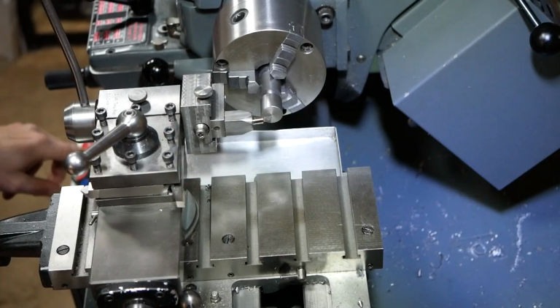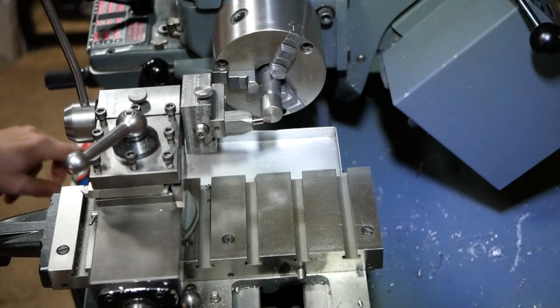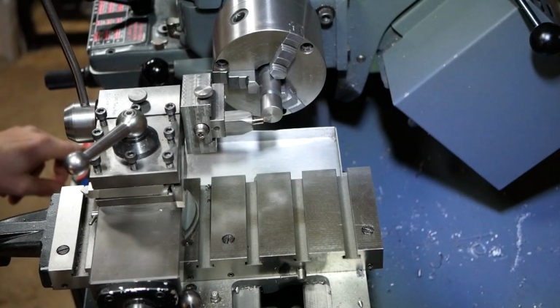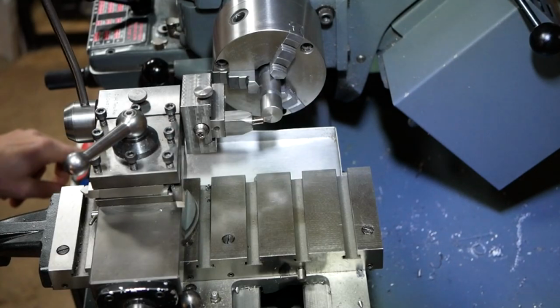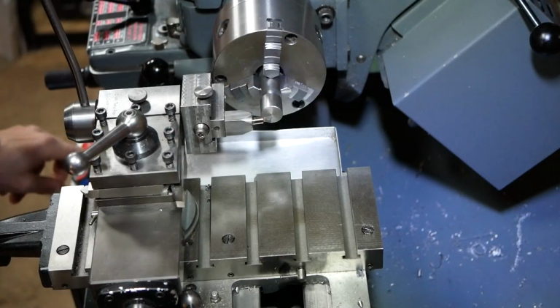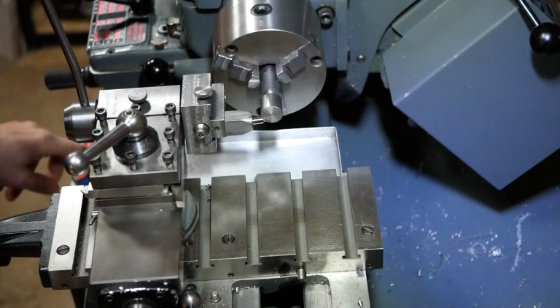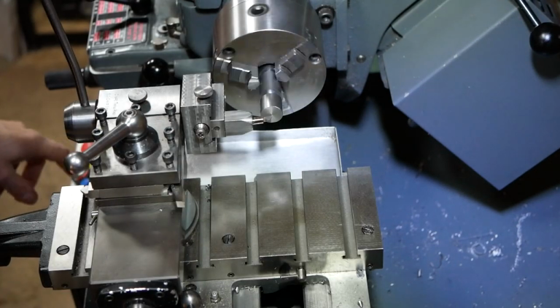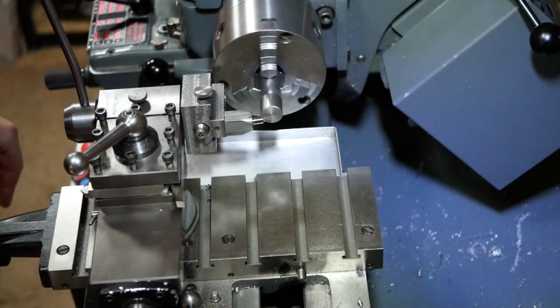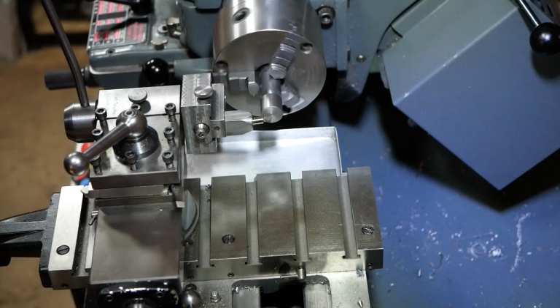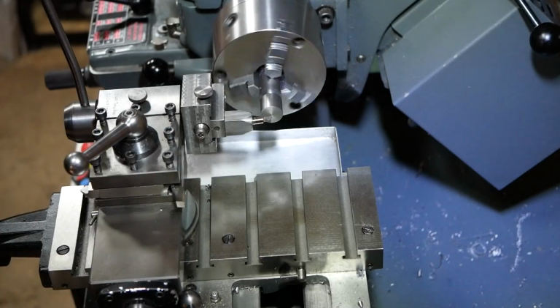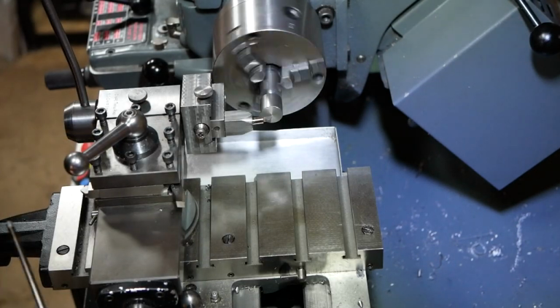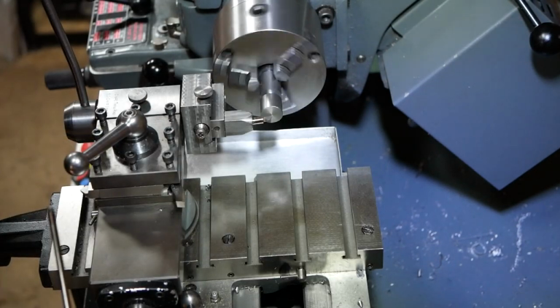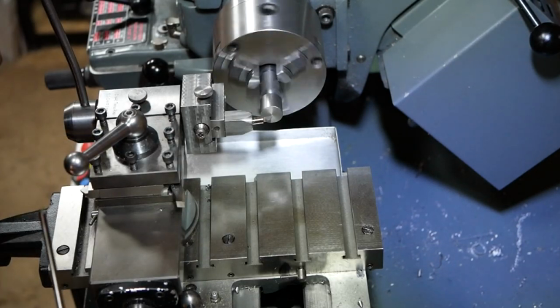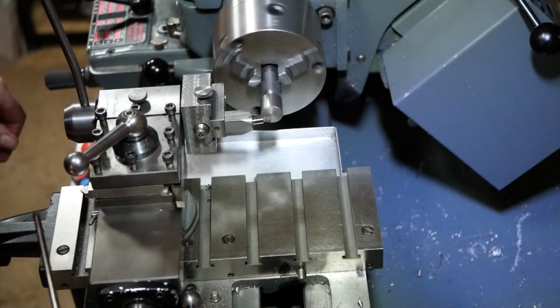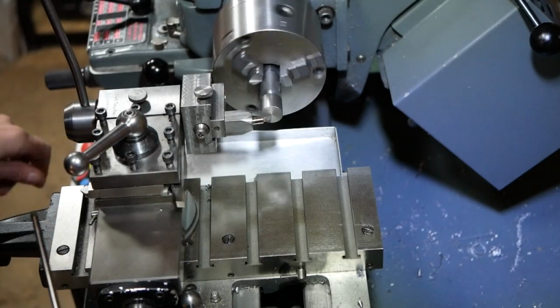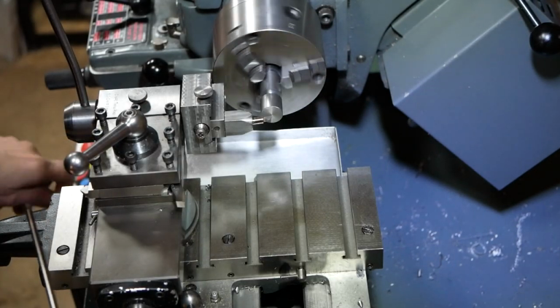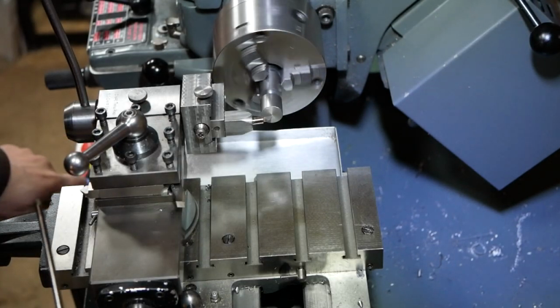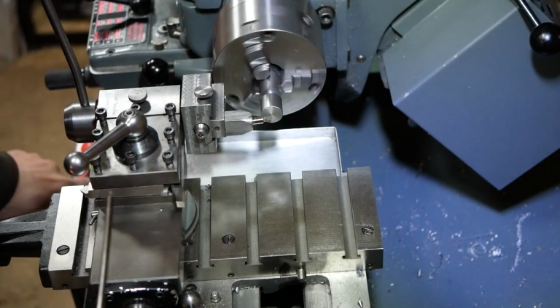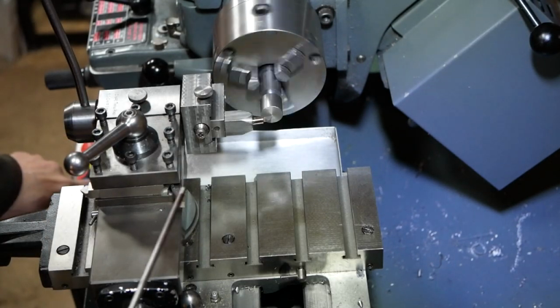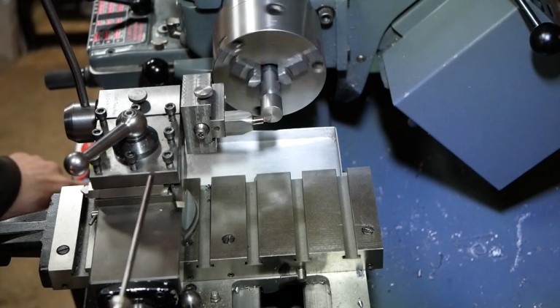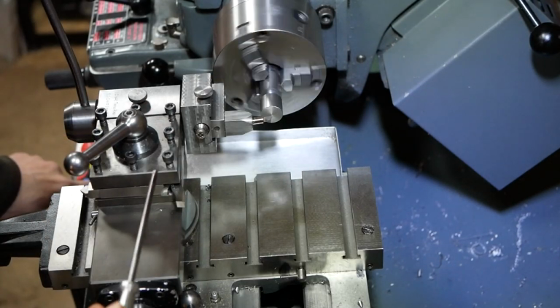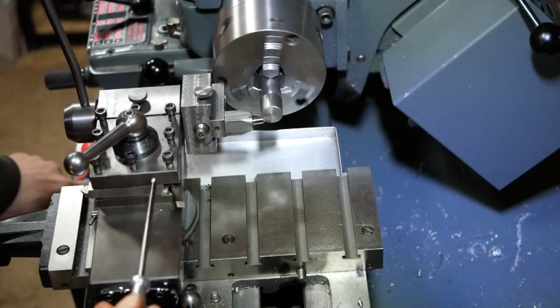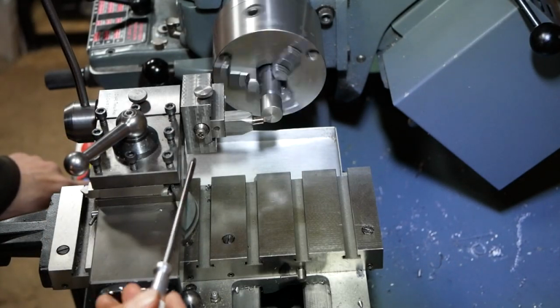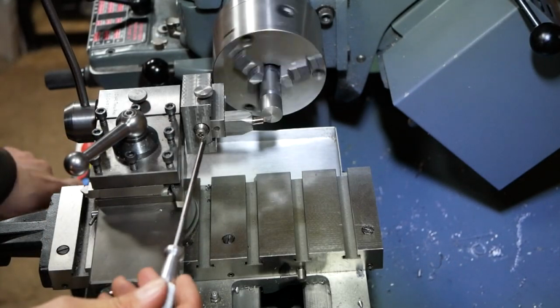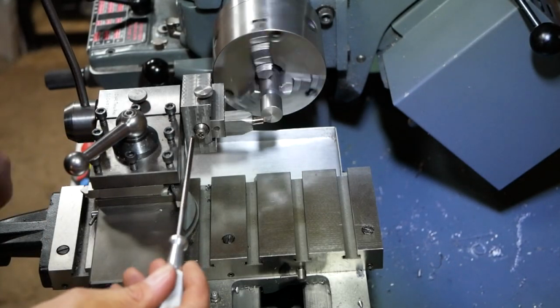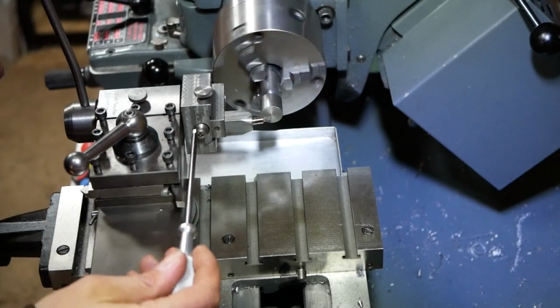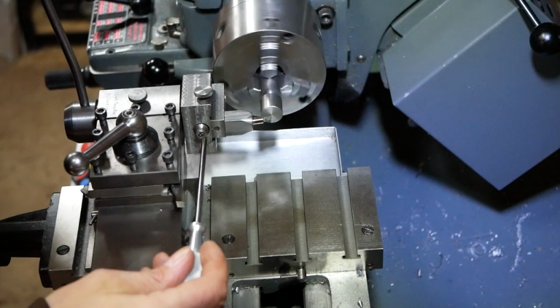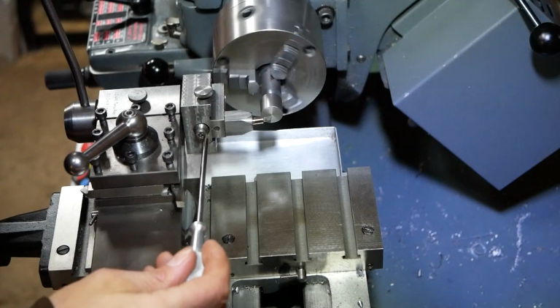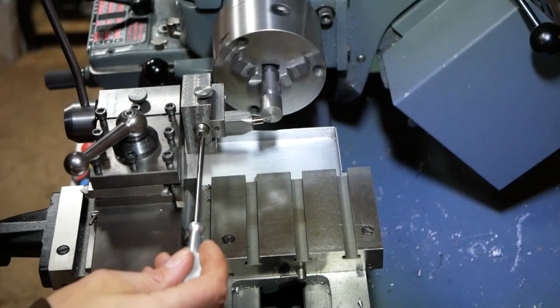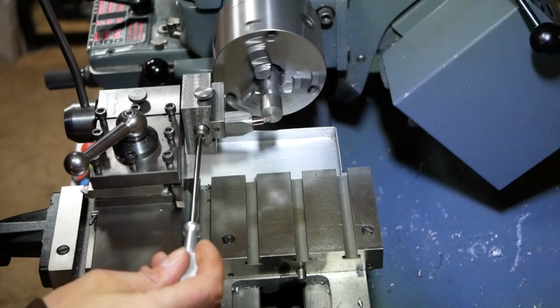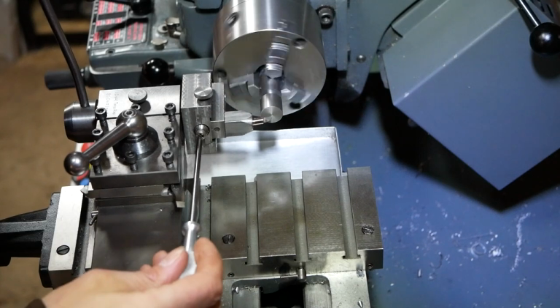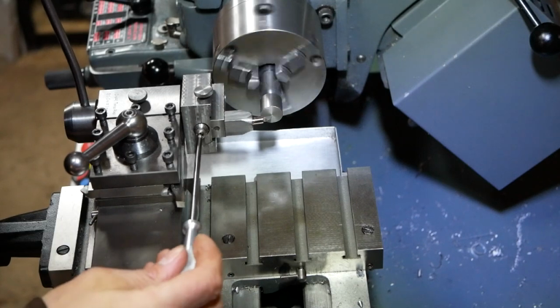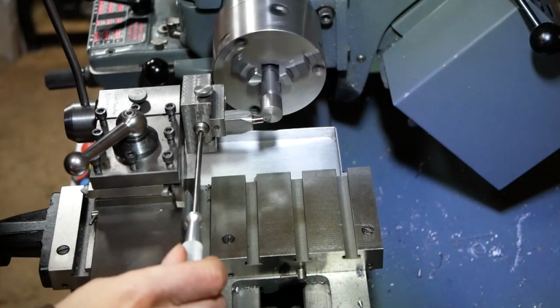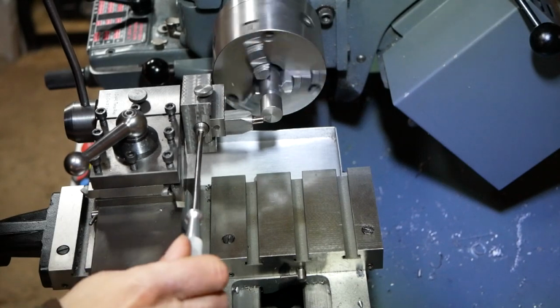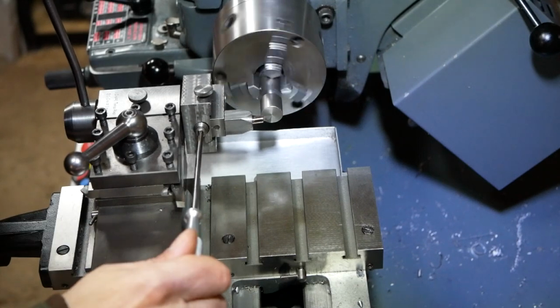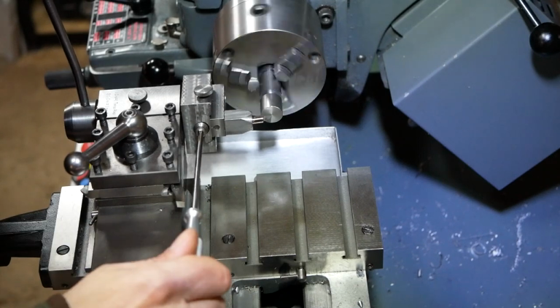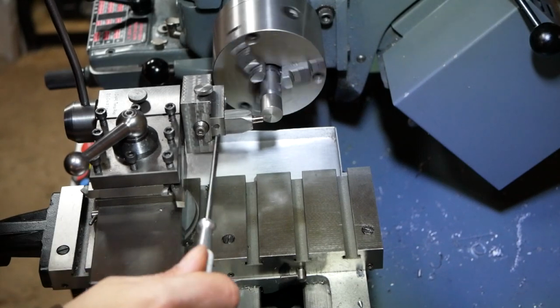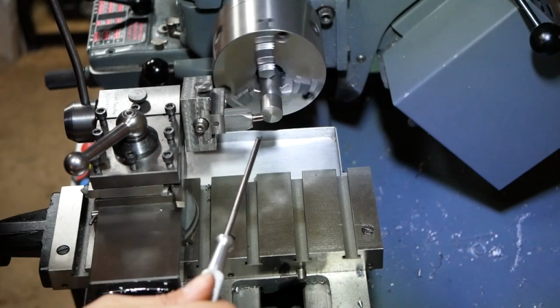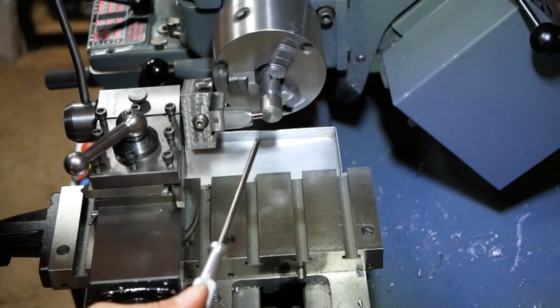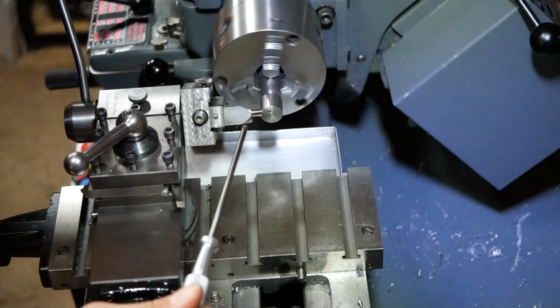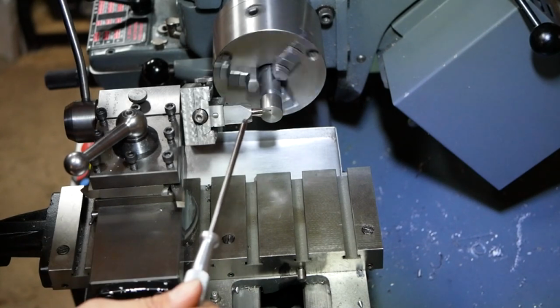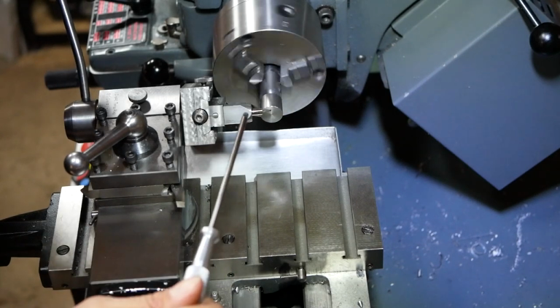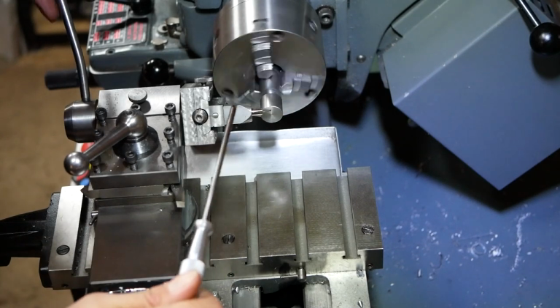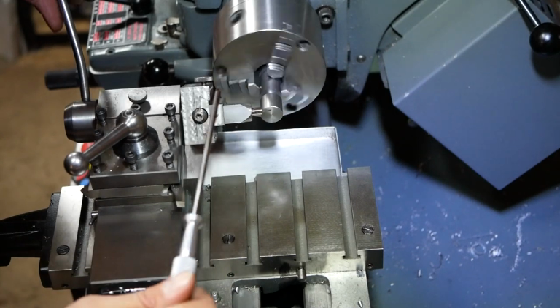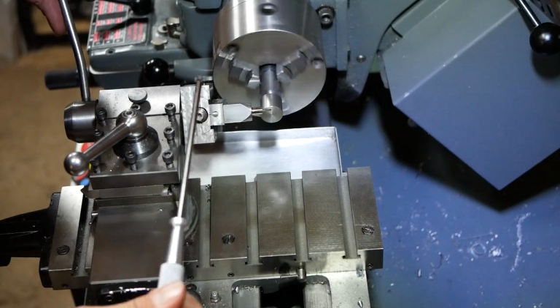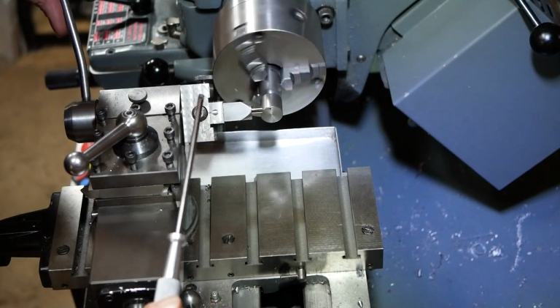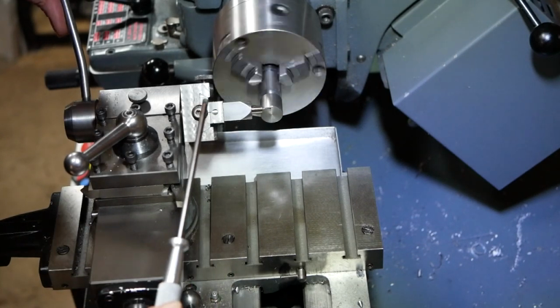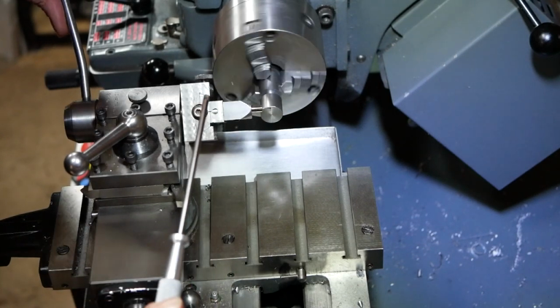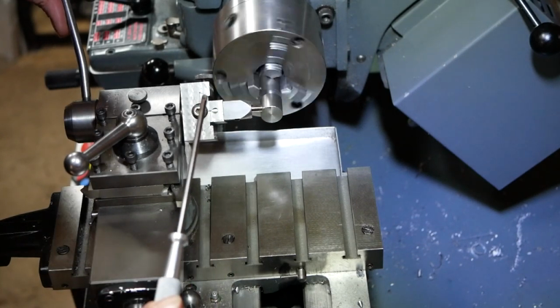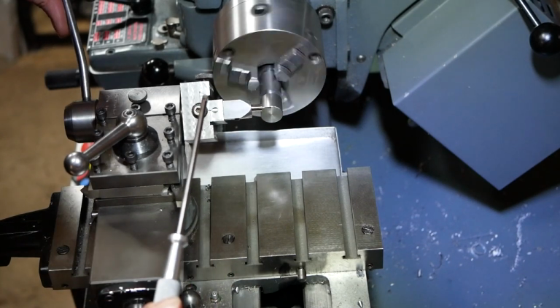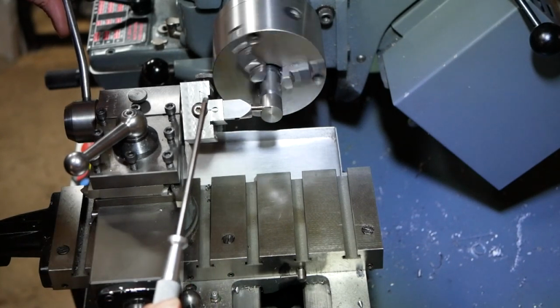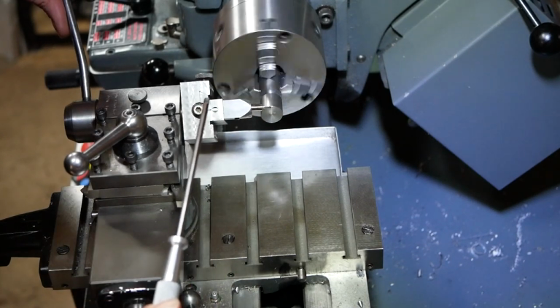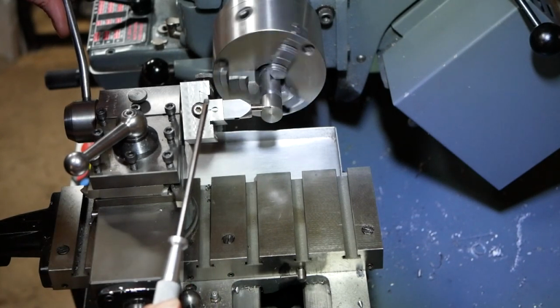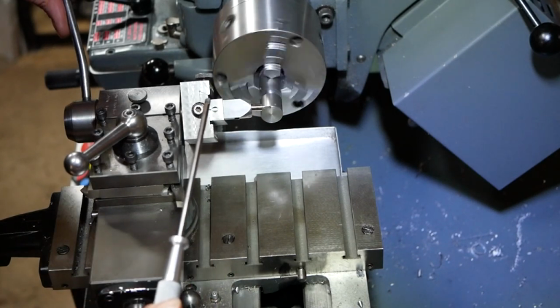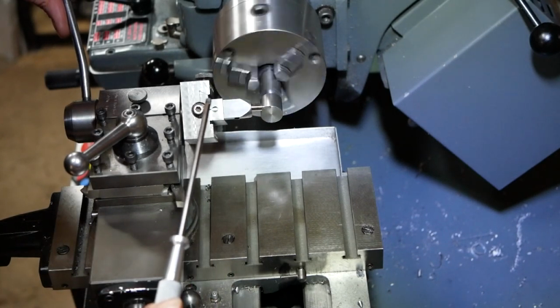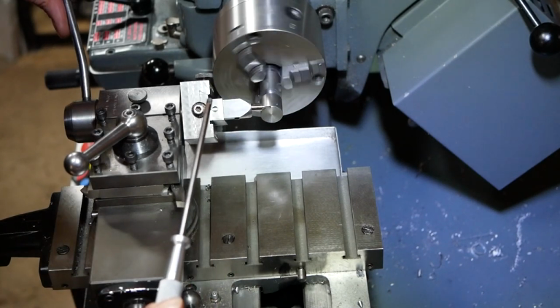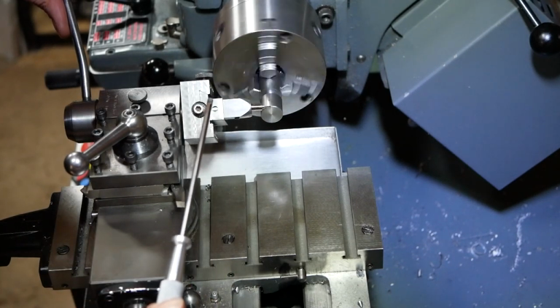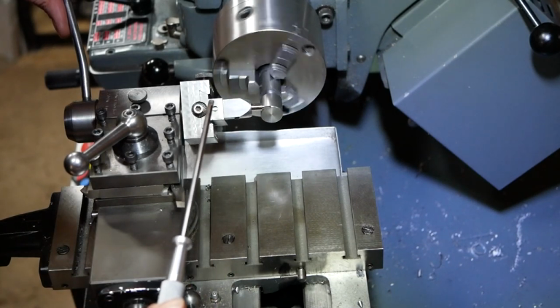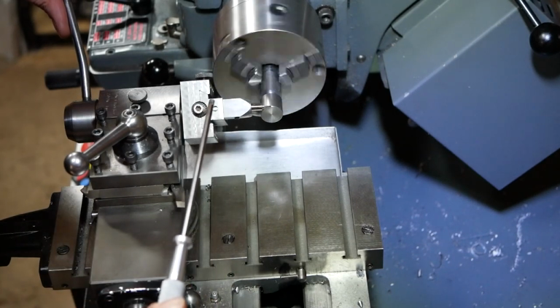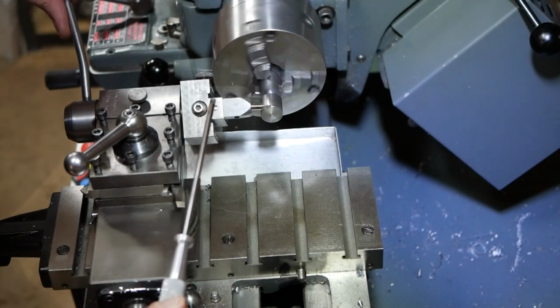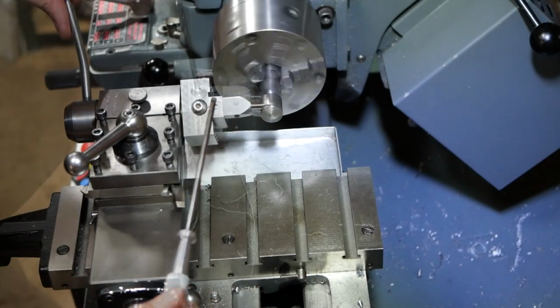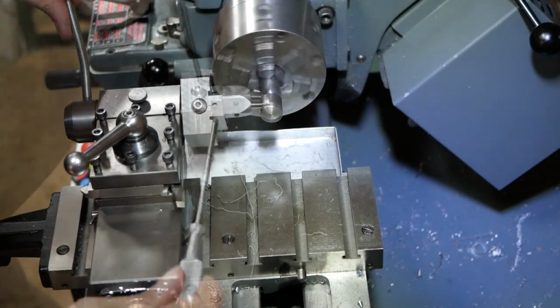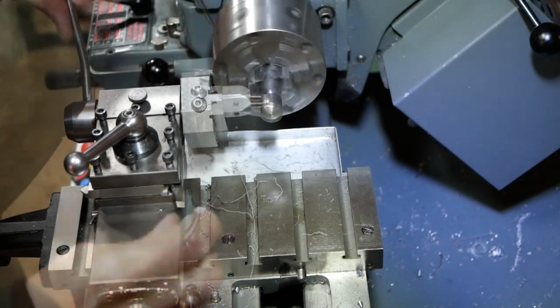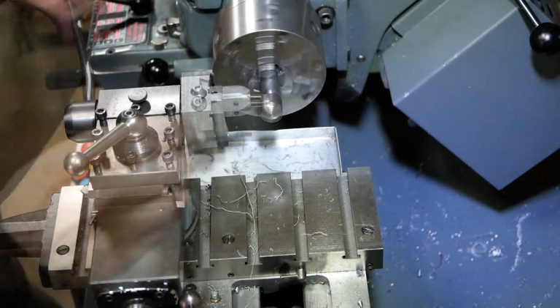But how do we machine a ball on a manual lathe? The answer is actually quite simple — we just add another axis to the machine.